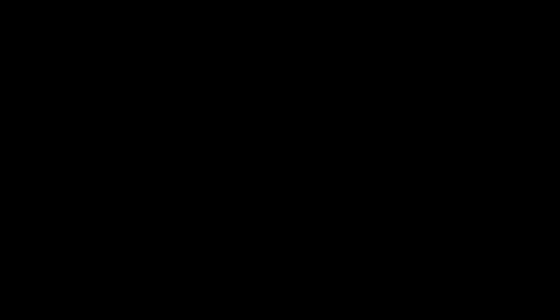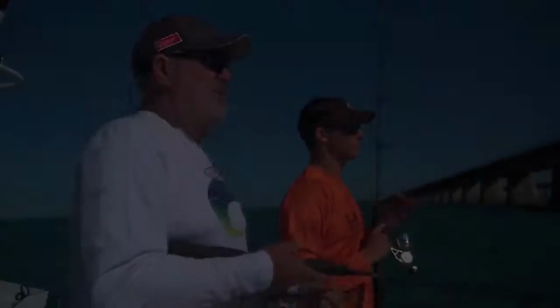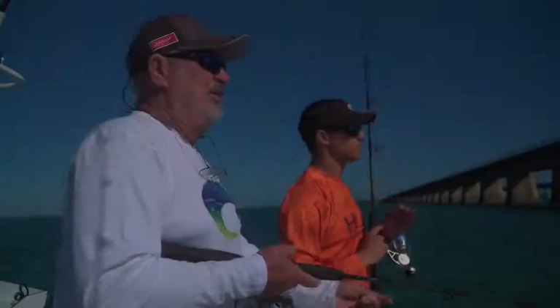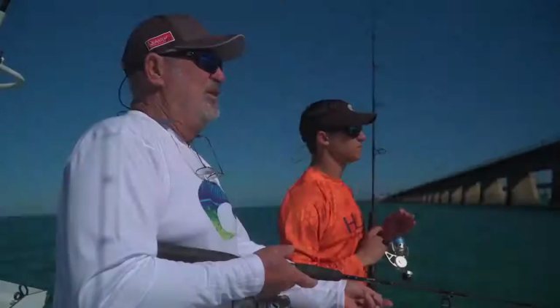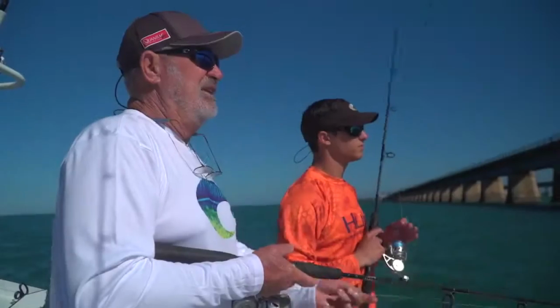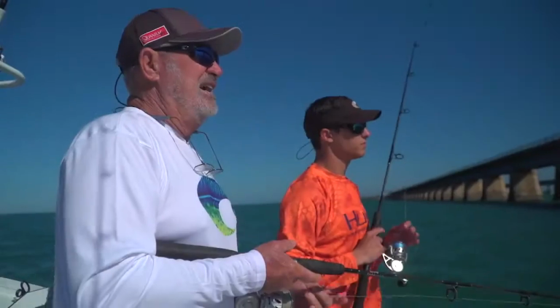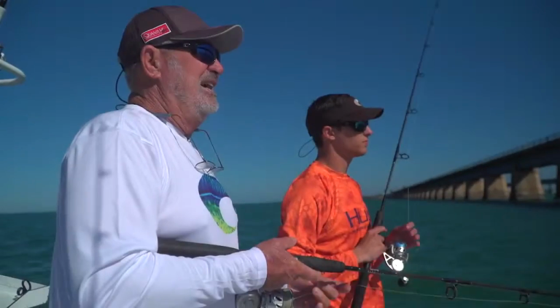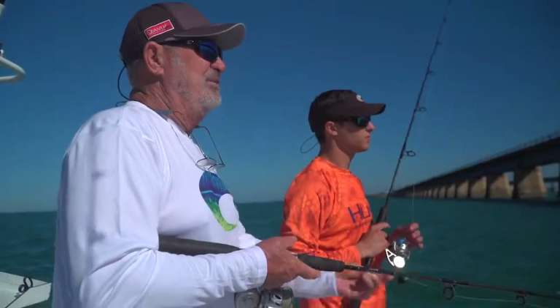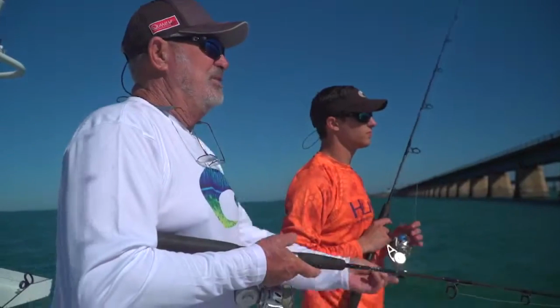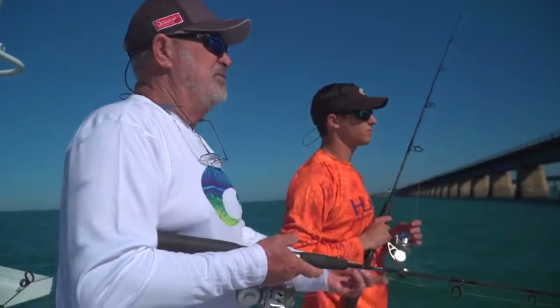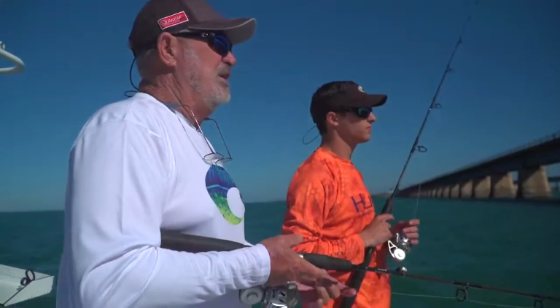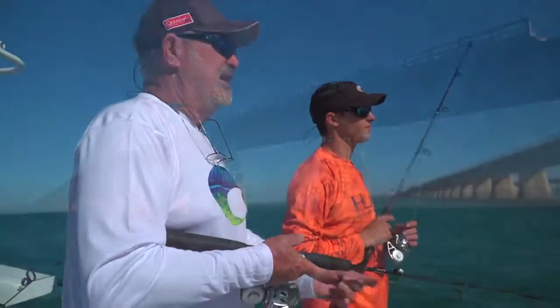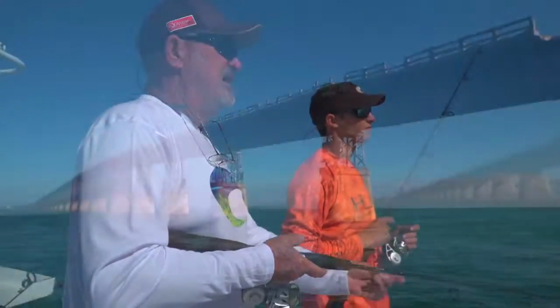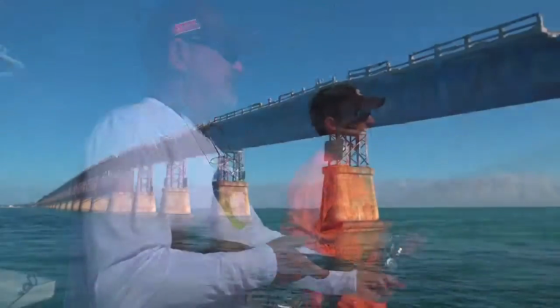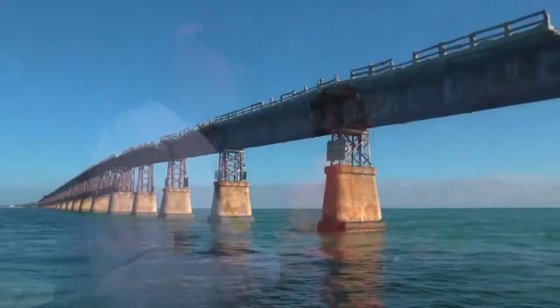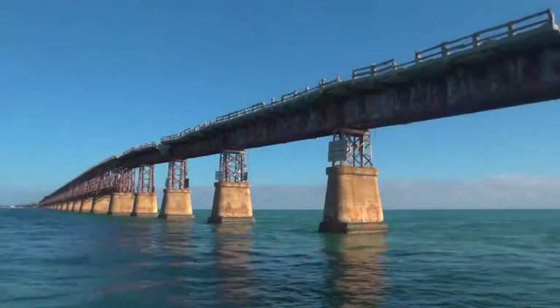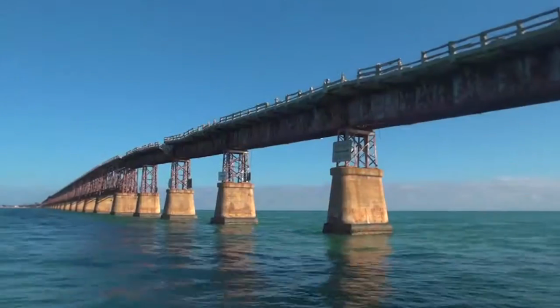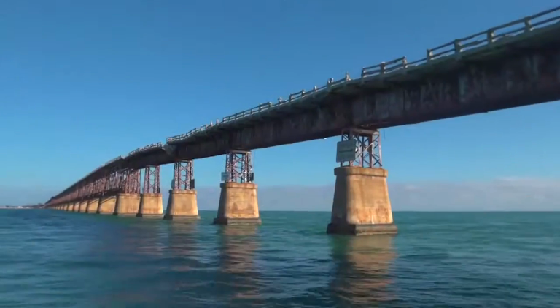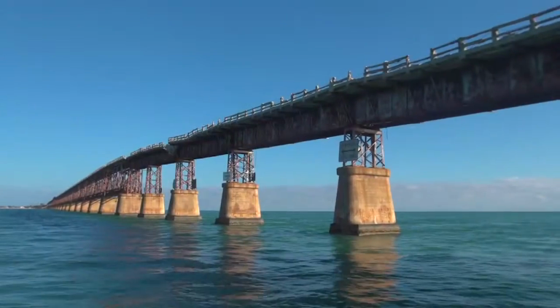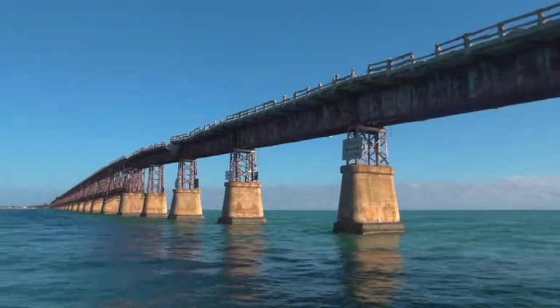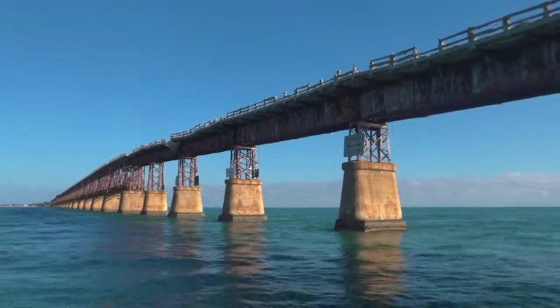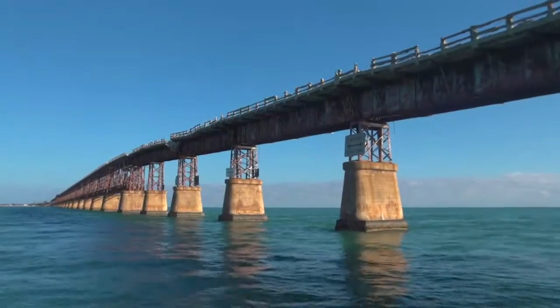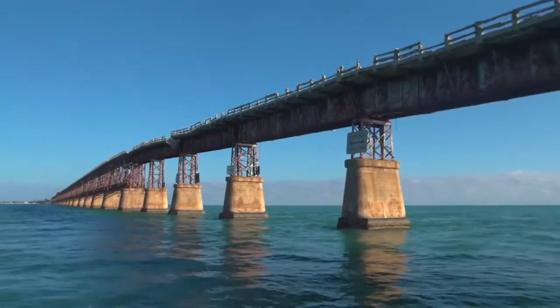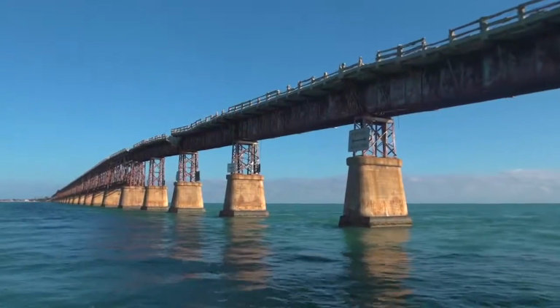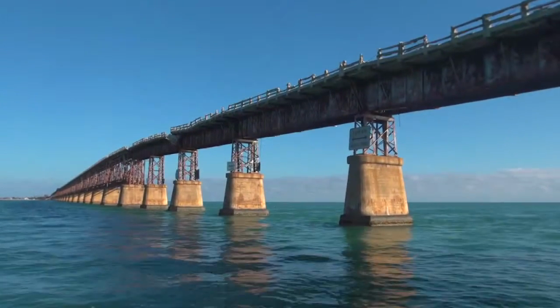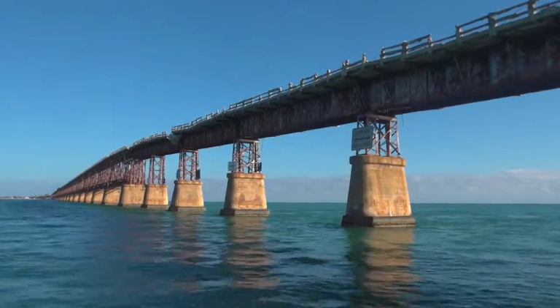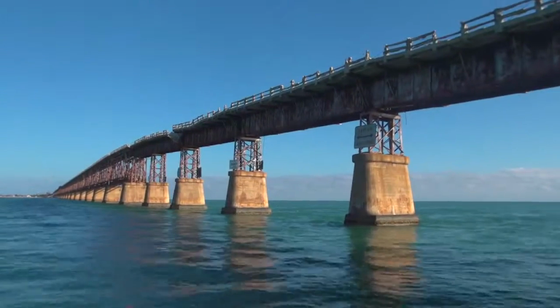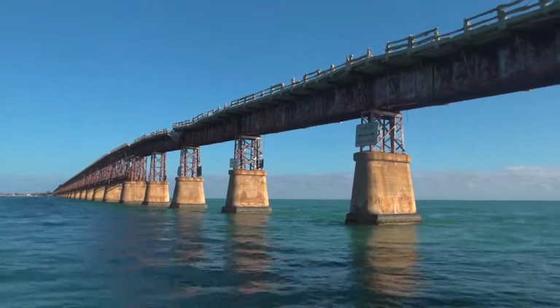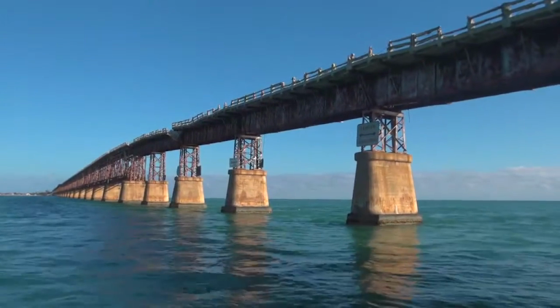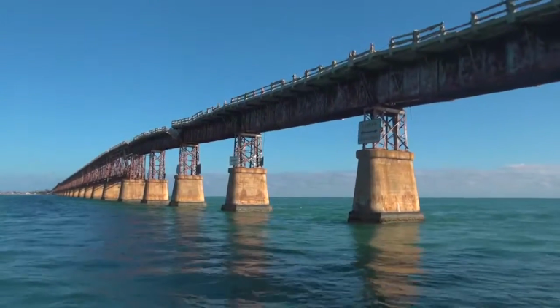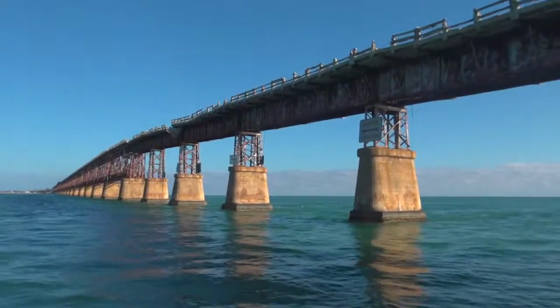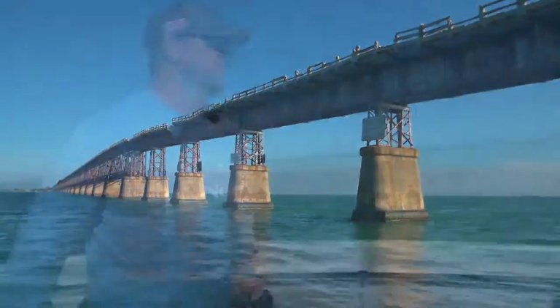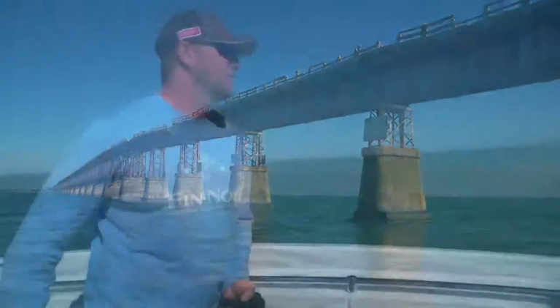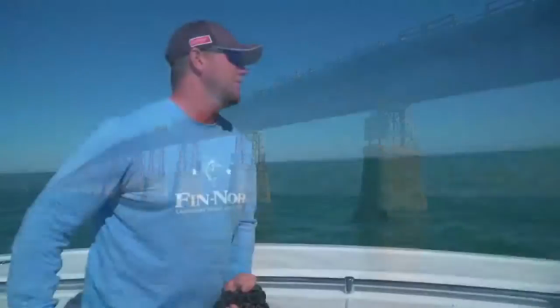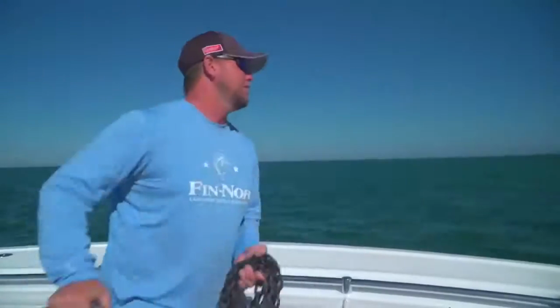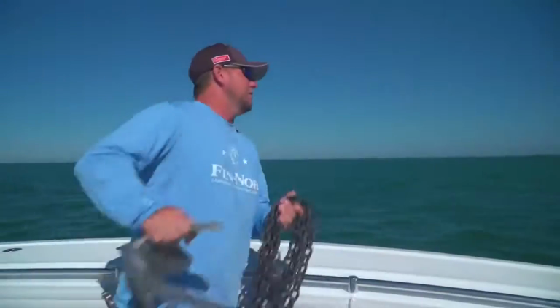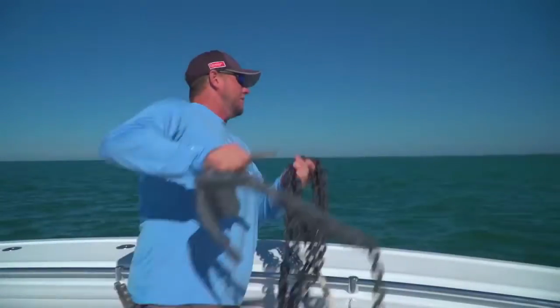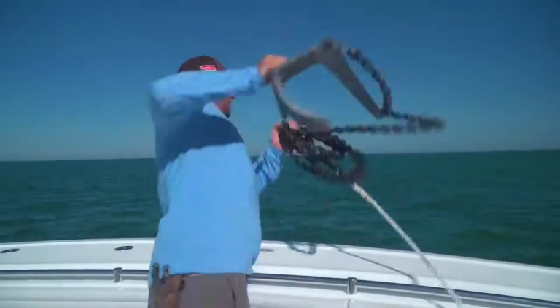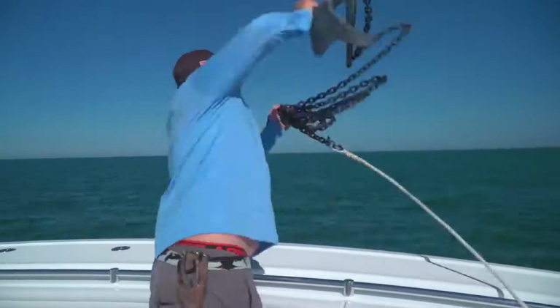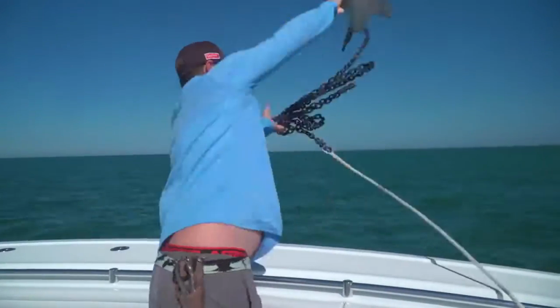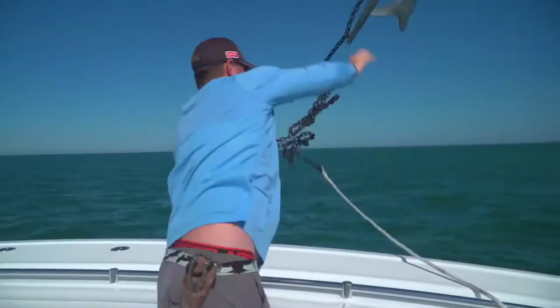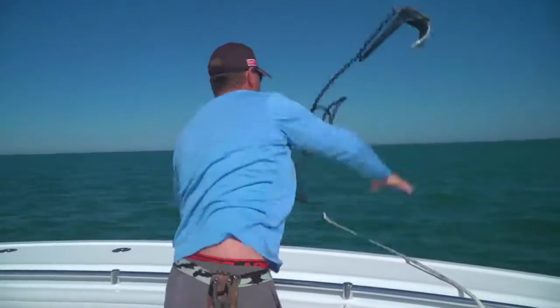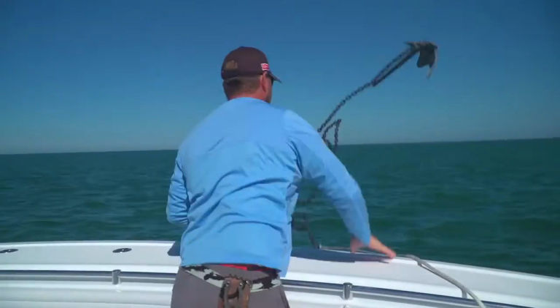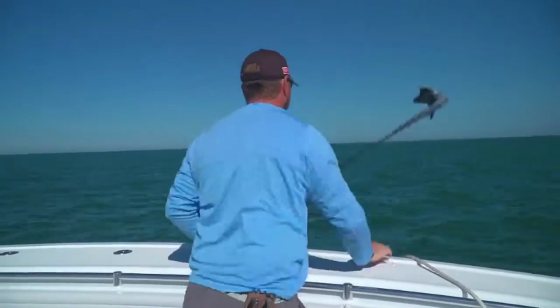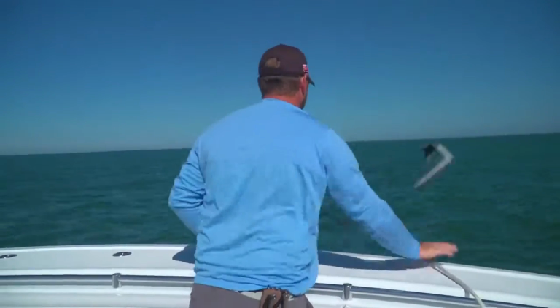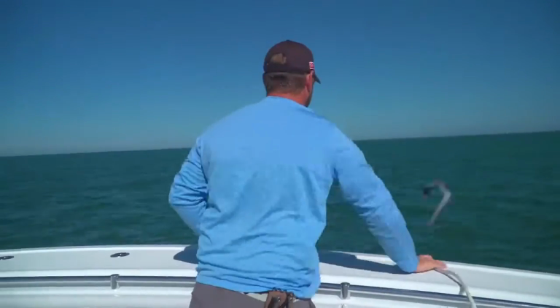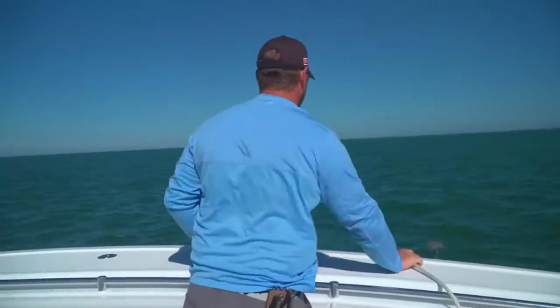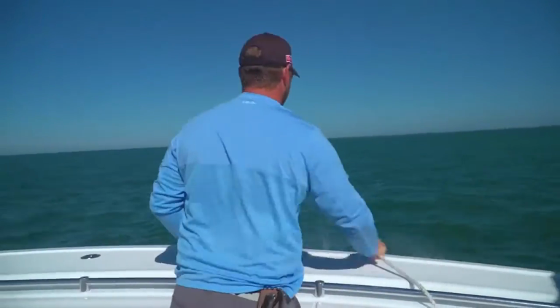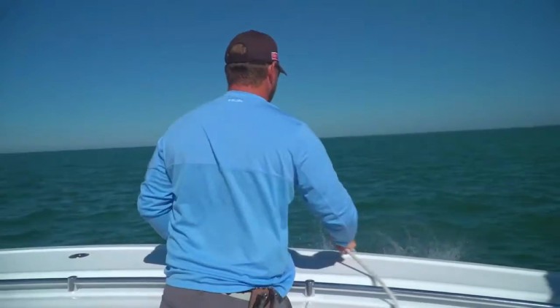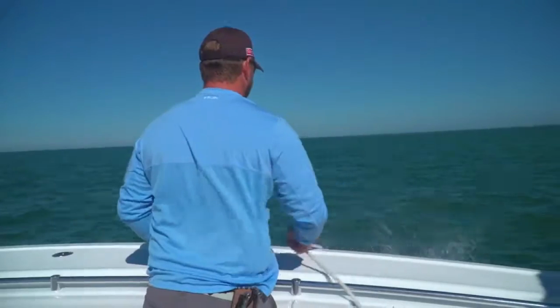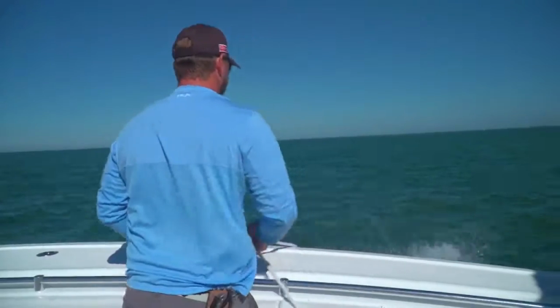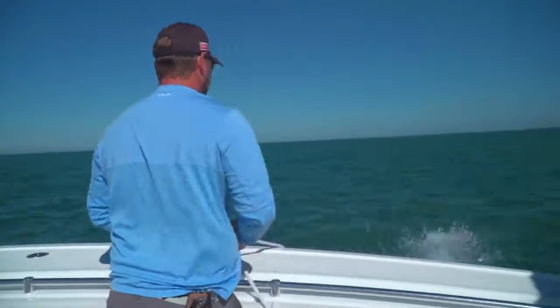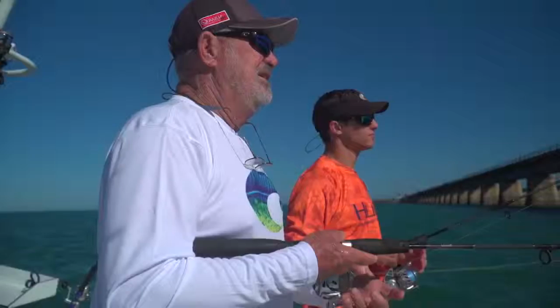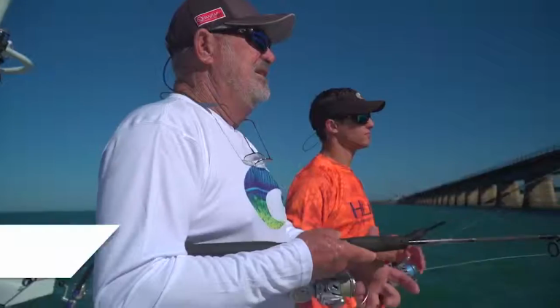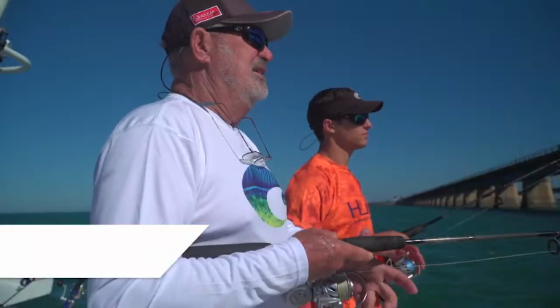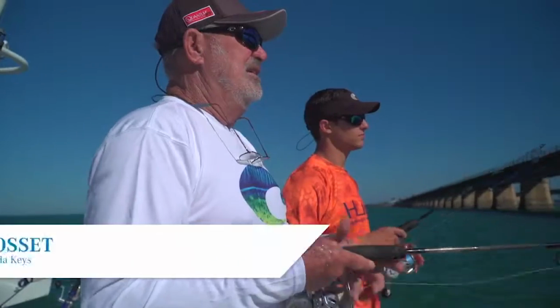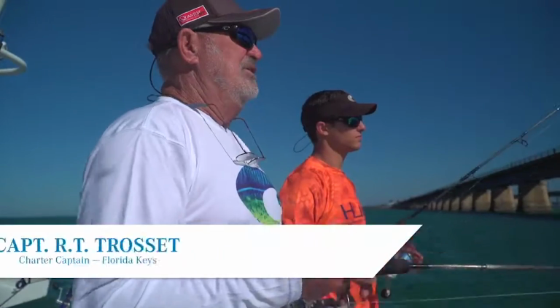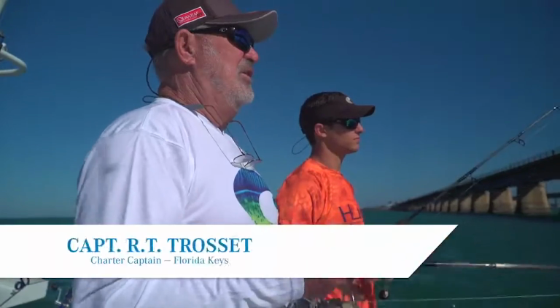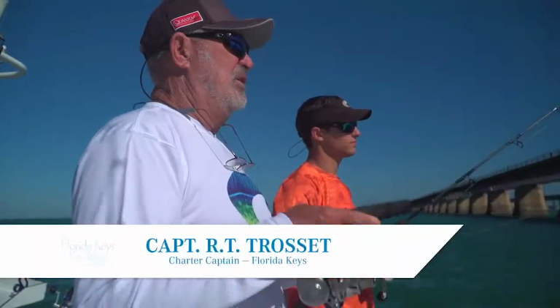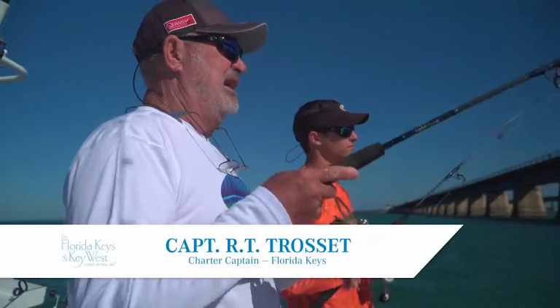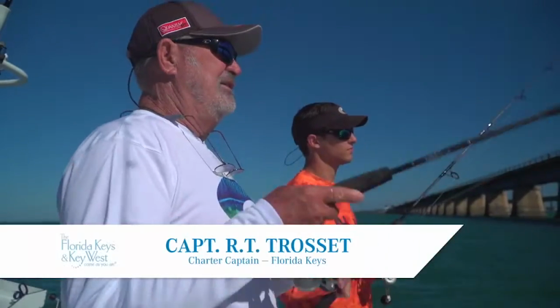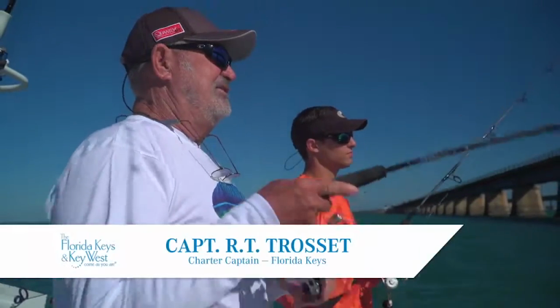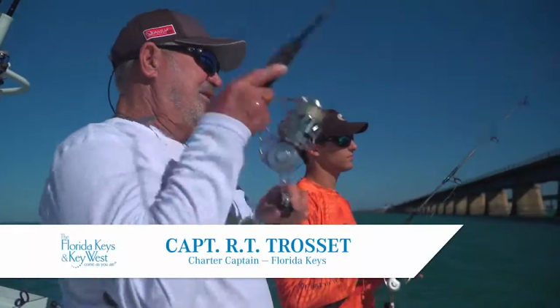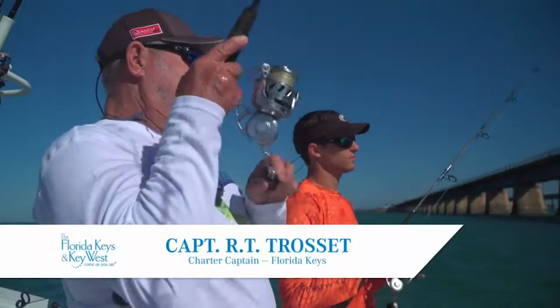What we're doing today is we're just trying to catch some snapper or mackerel. There's some grouper here, jackervilles, there's all kinds of stuff.